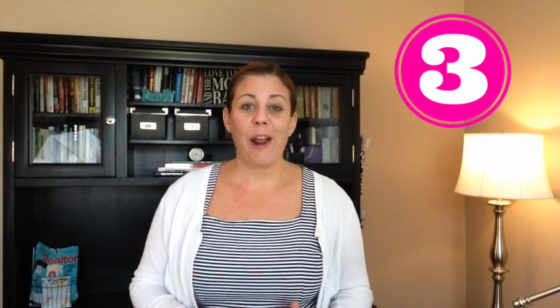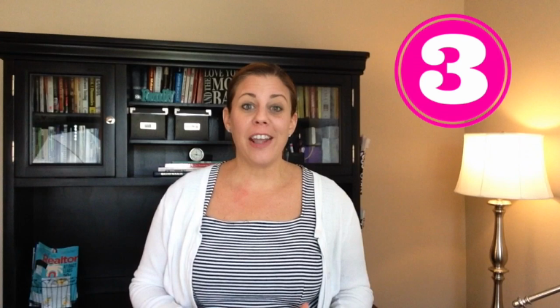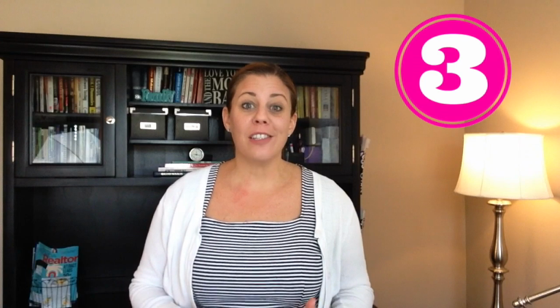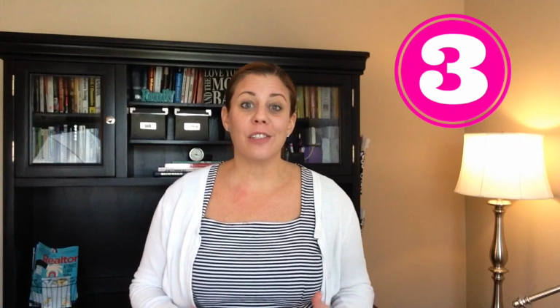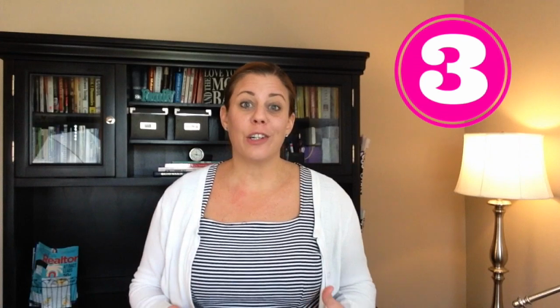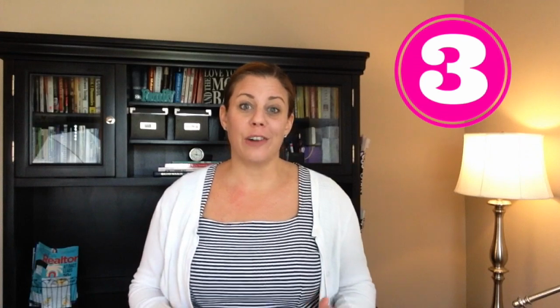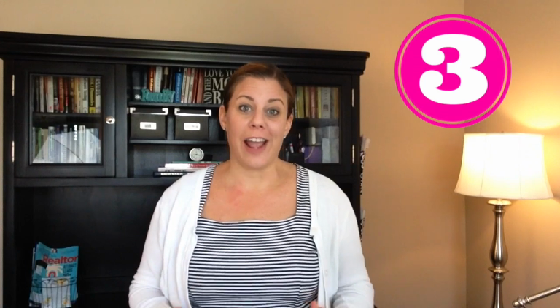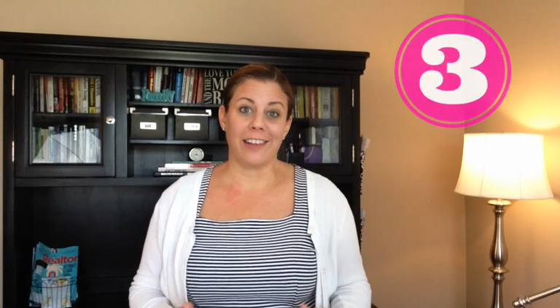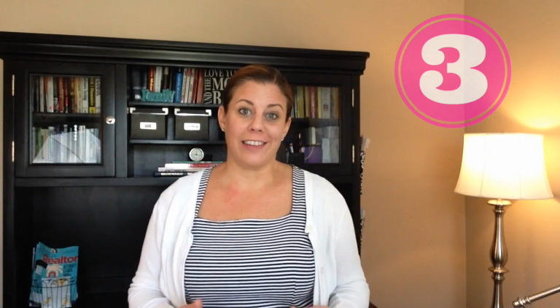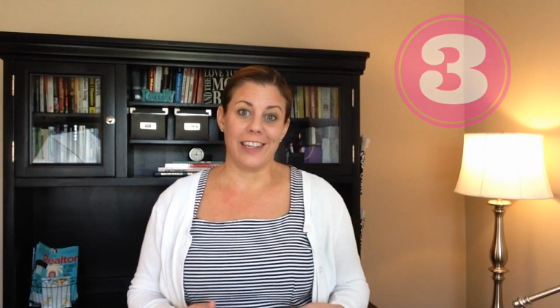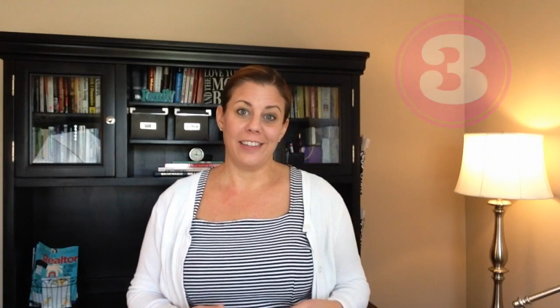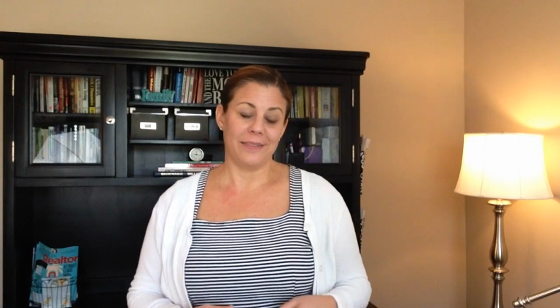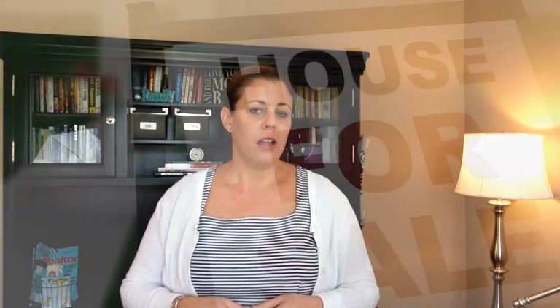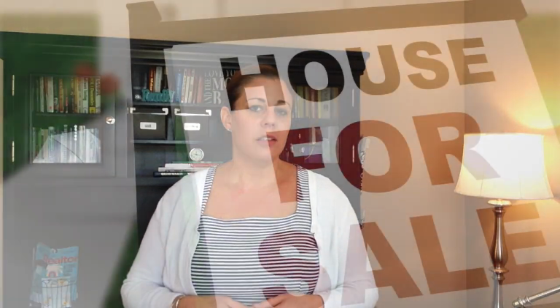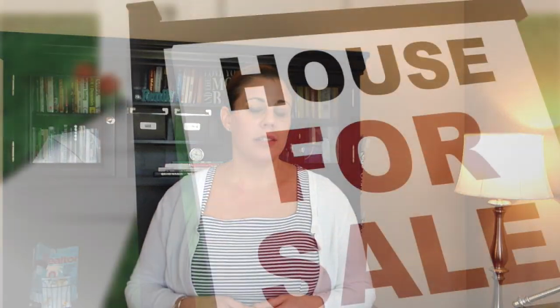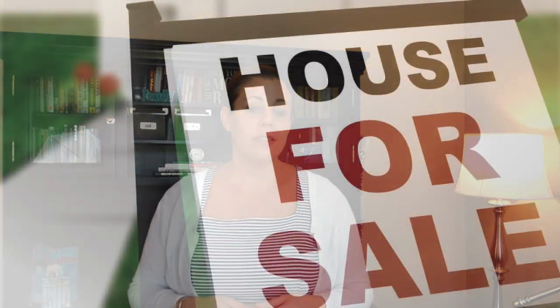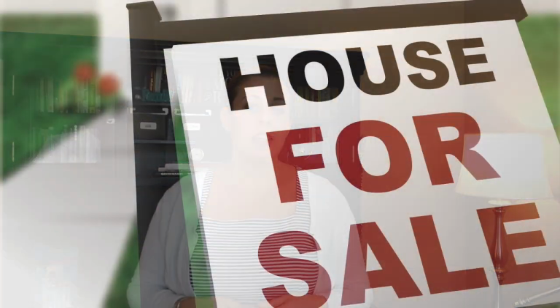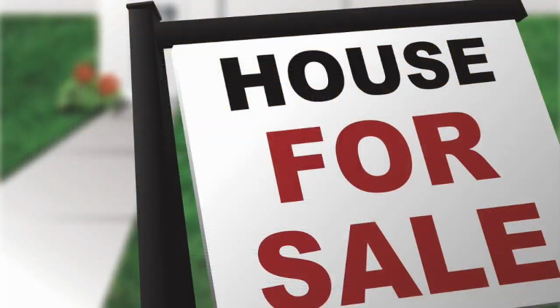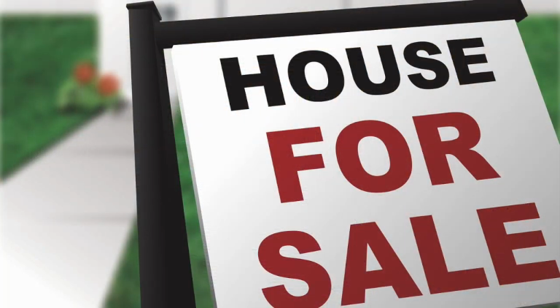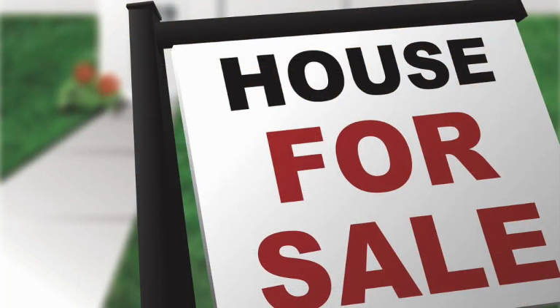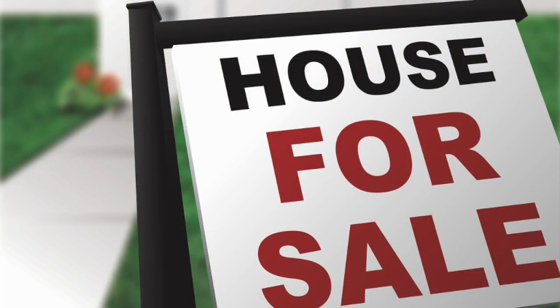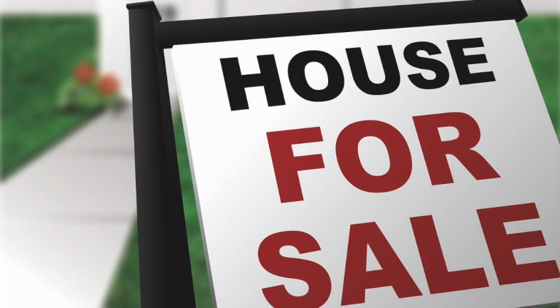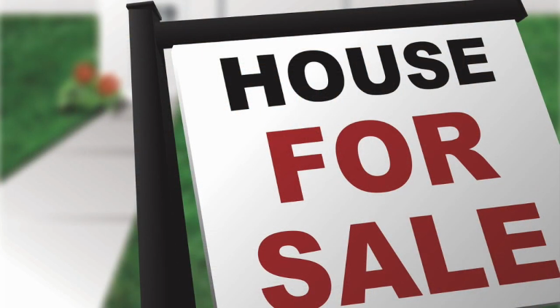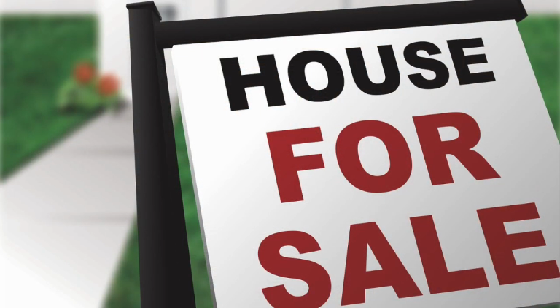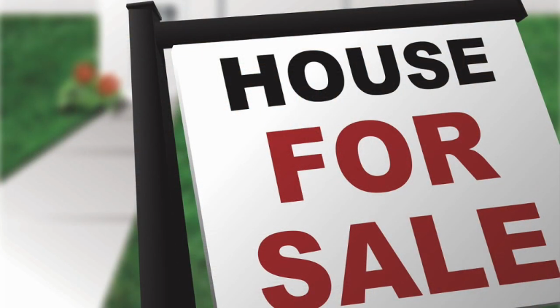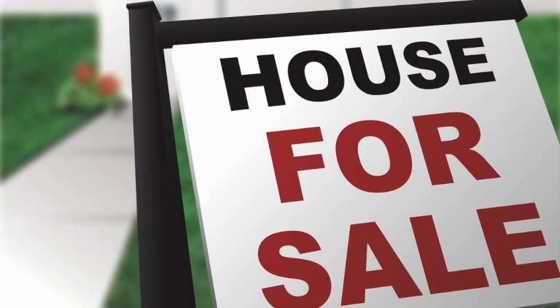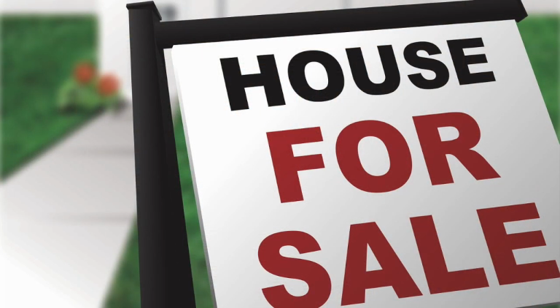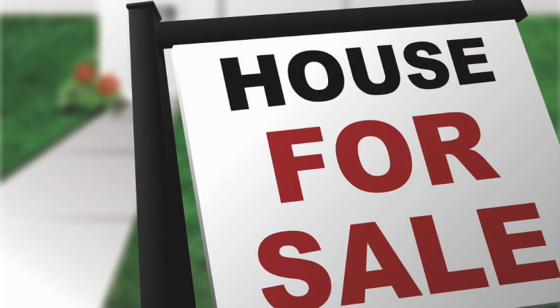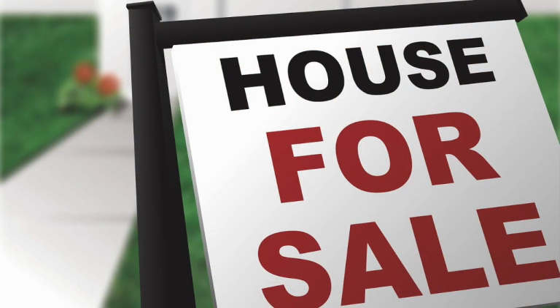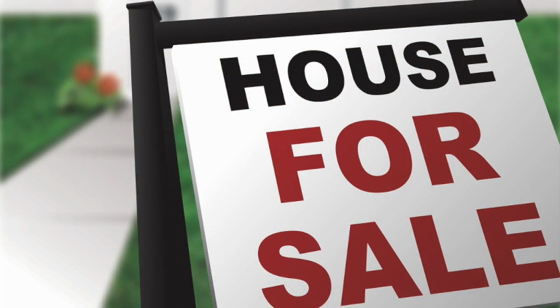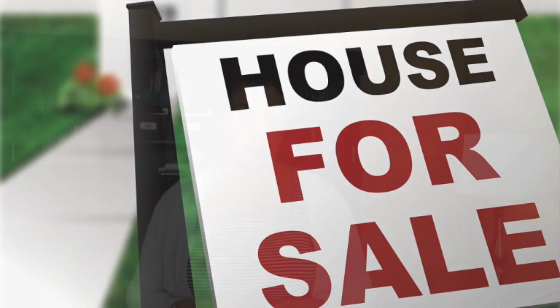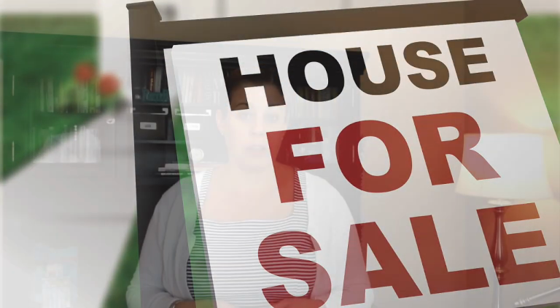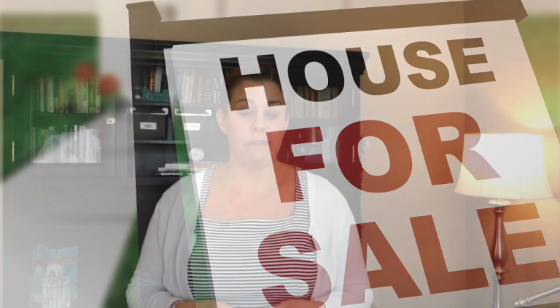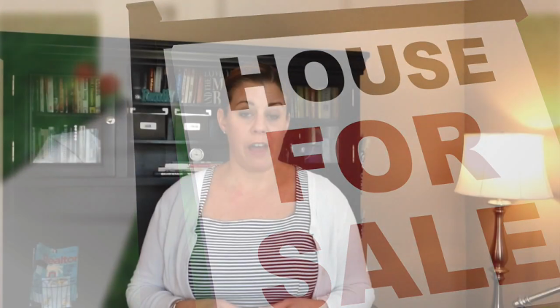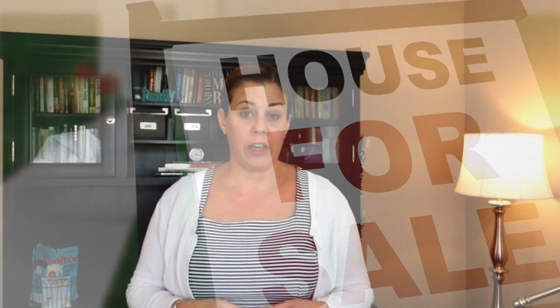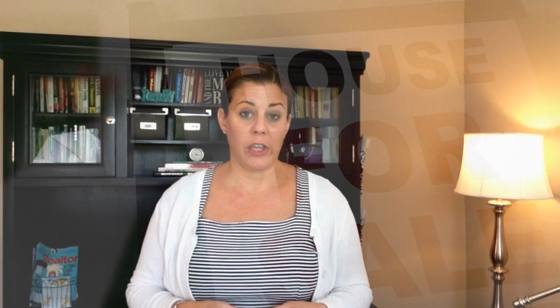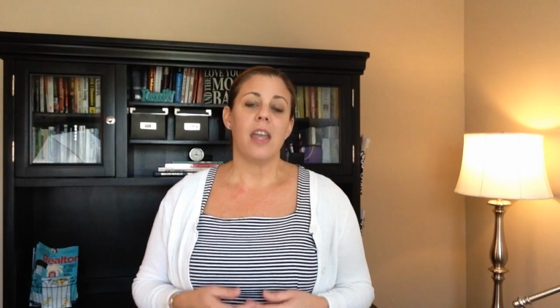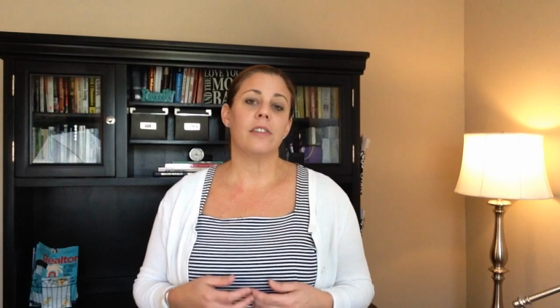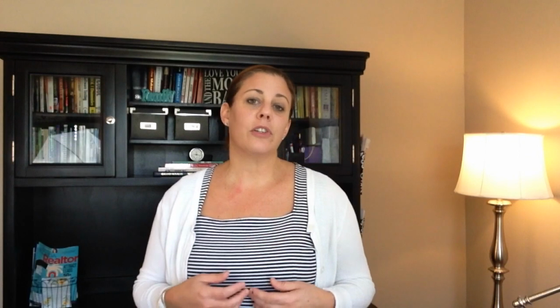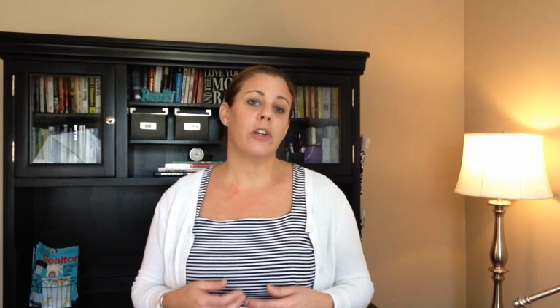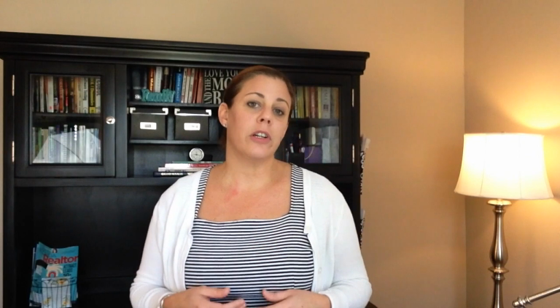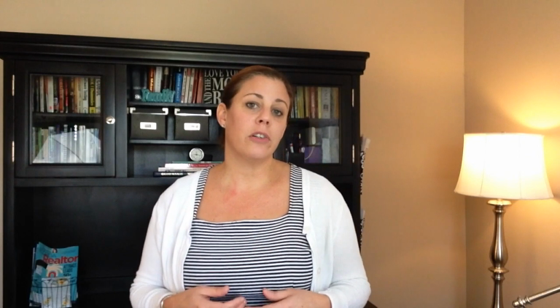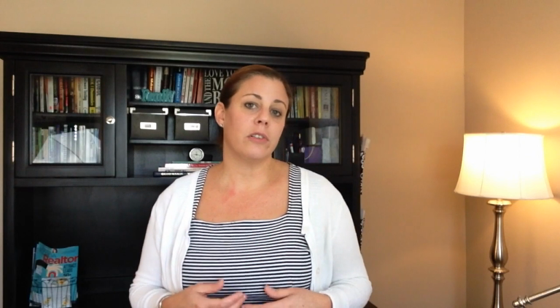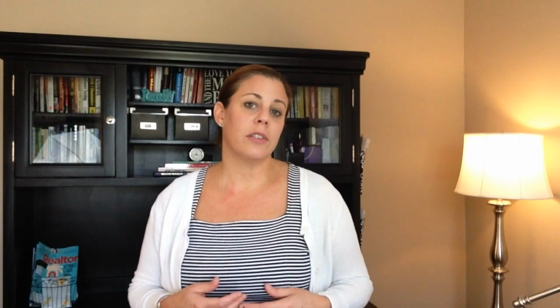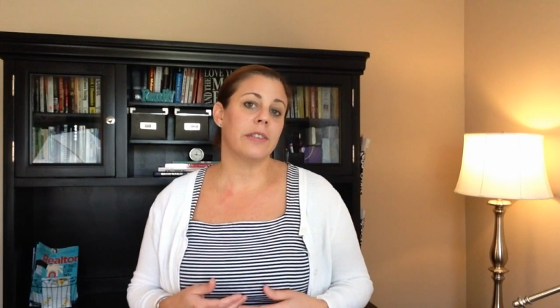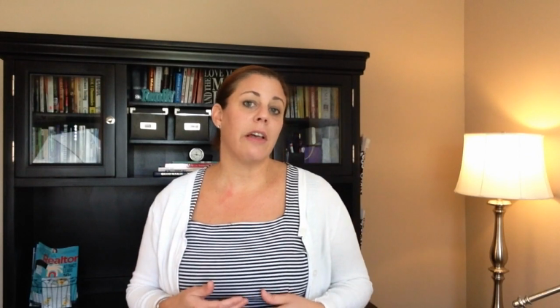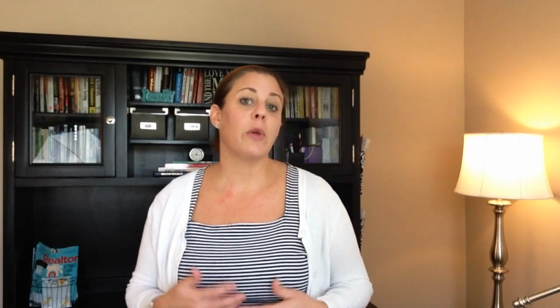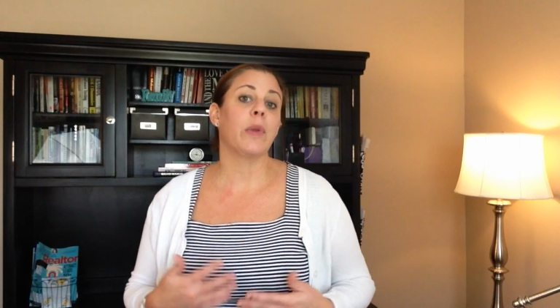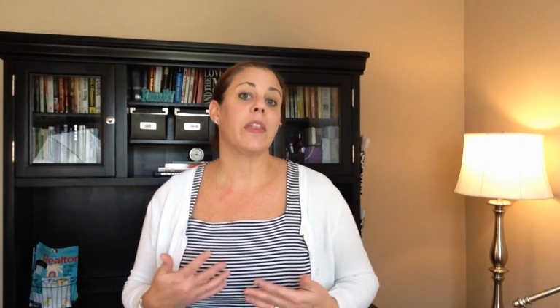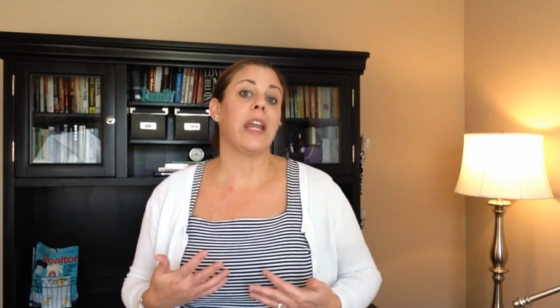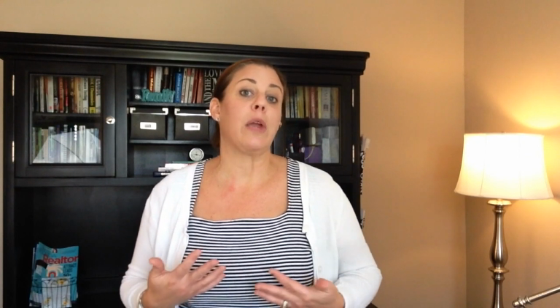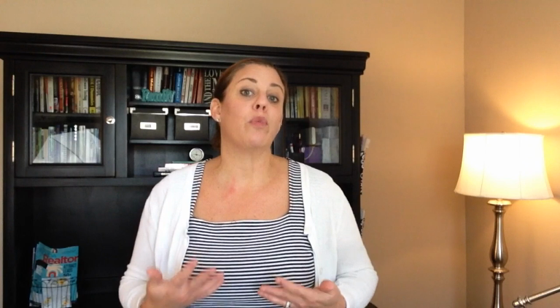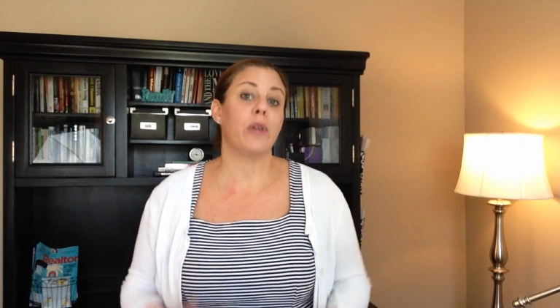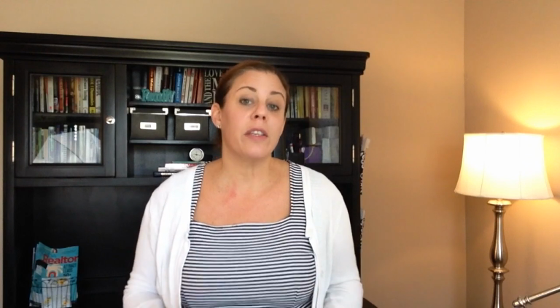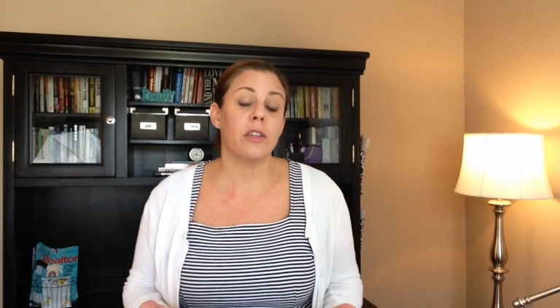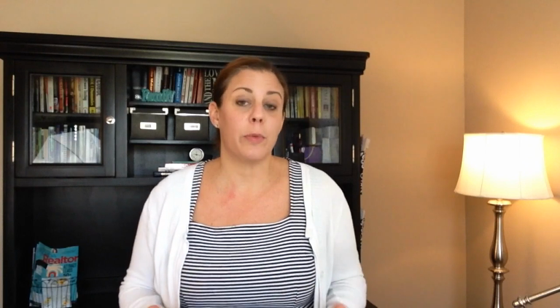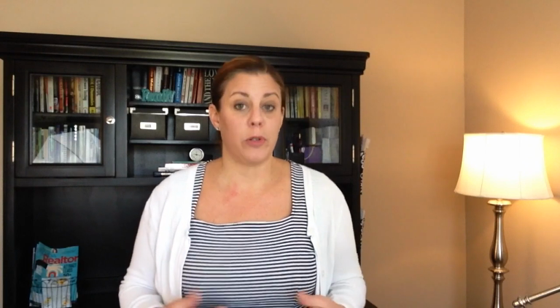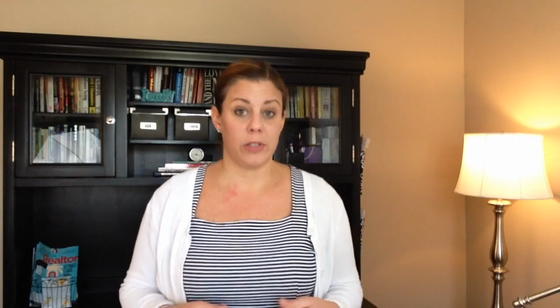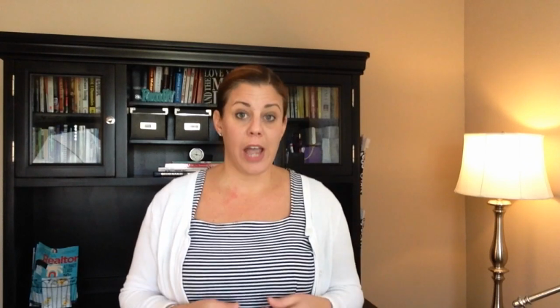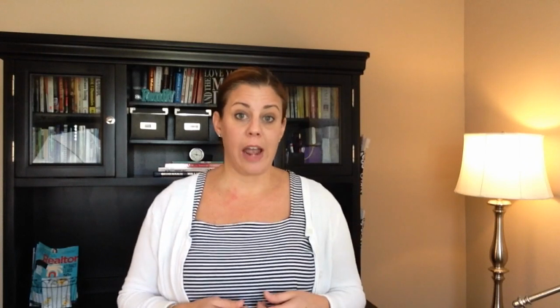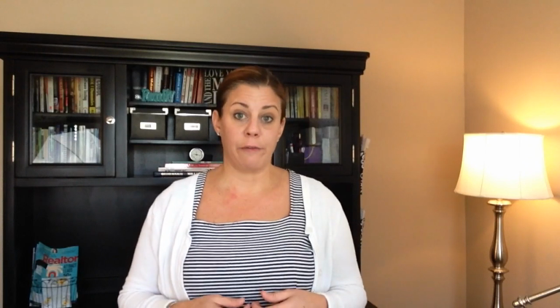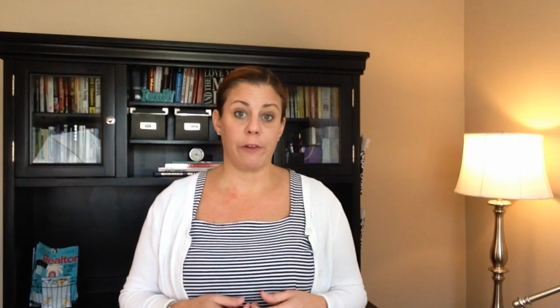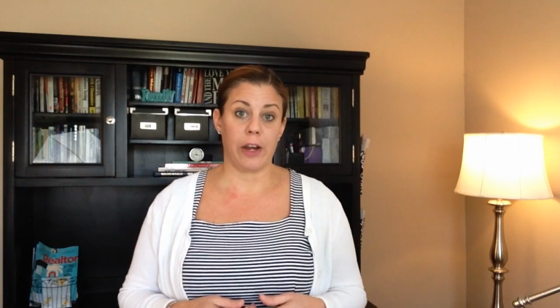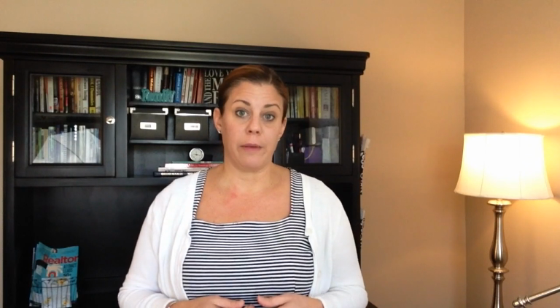Number three: price correctly. Listing your home at the proper market value is critical to selling within a reasonable time frame.